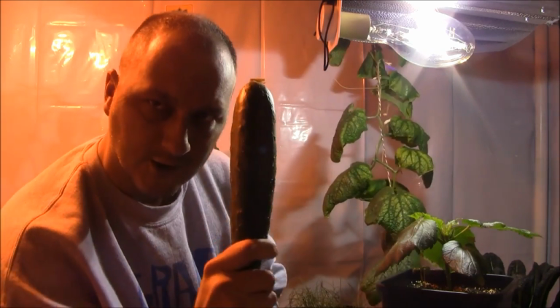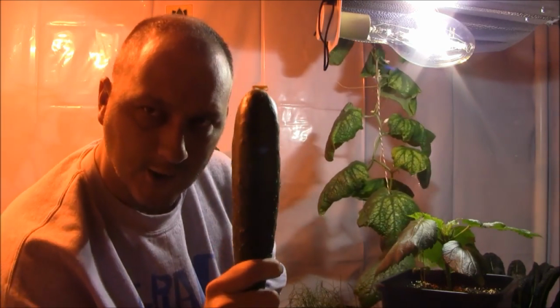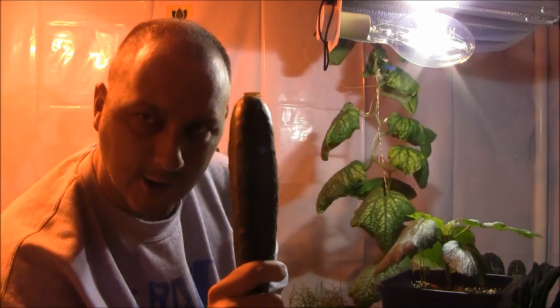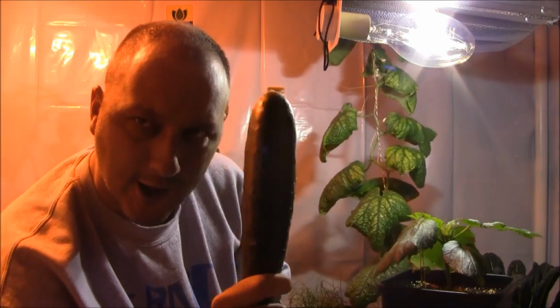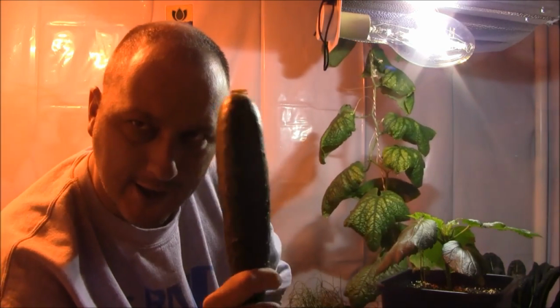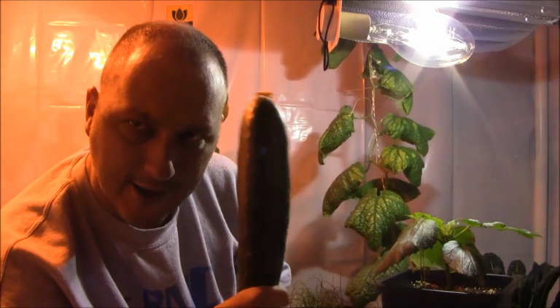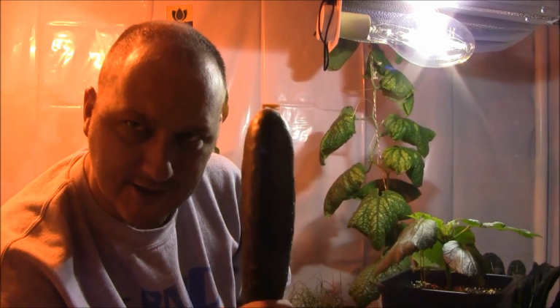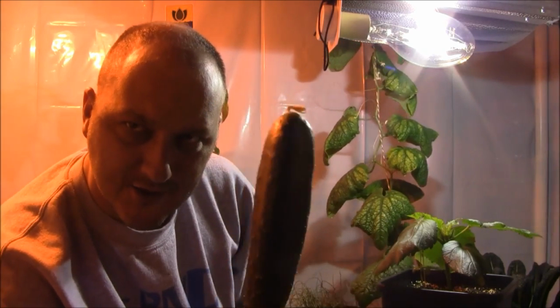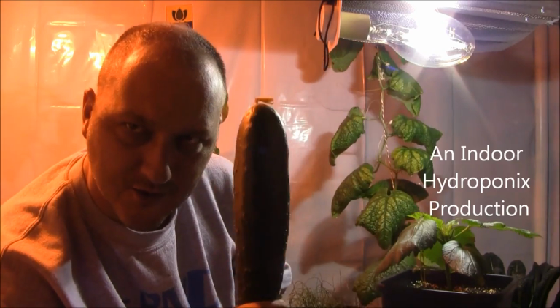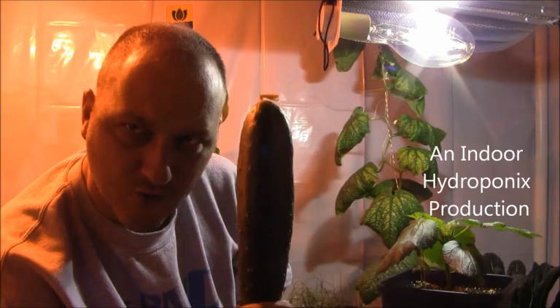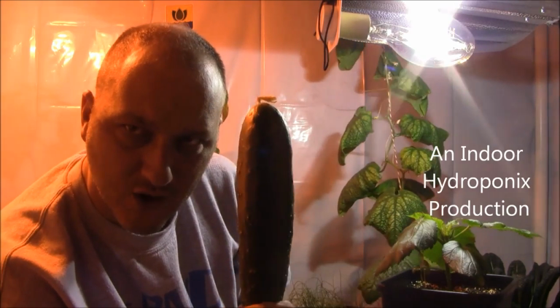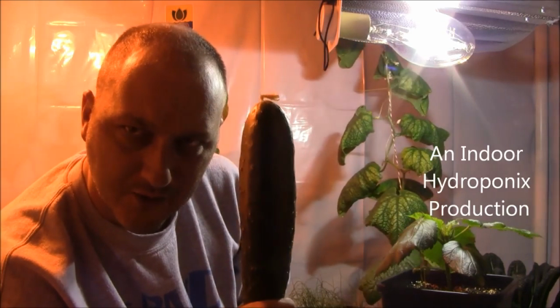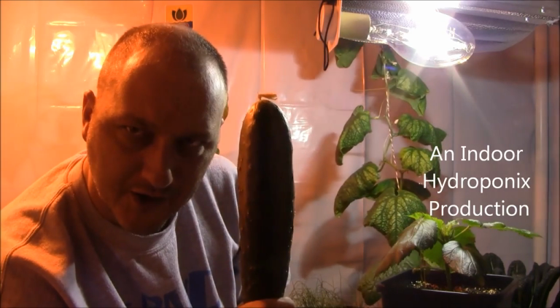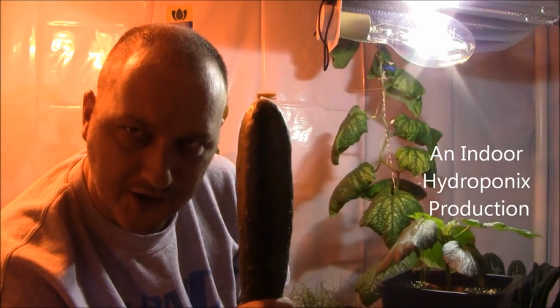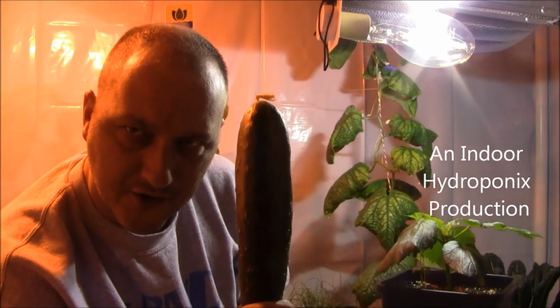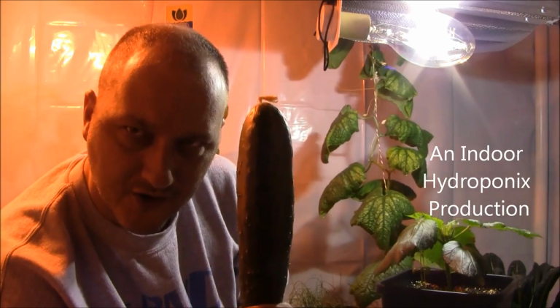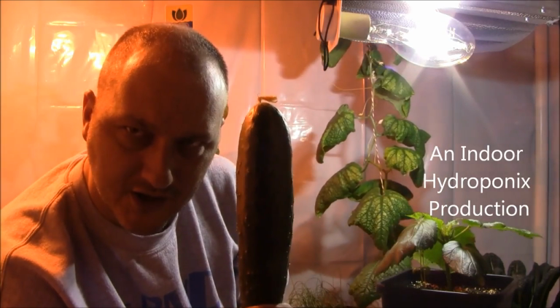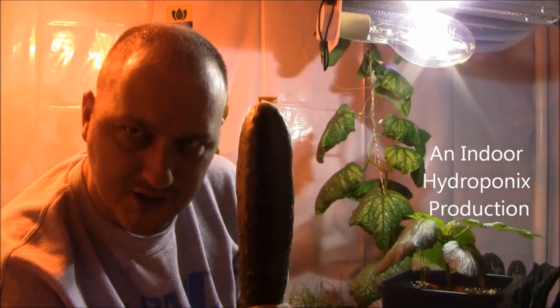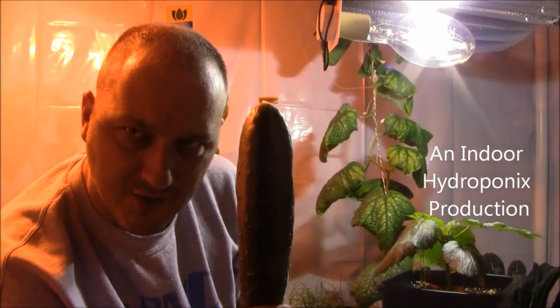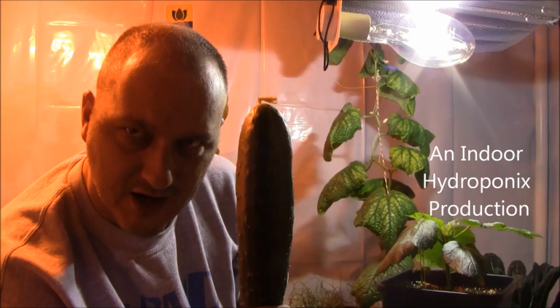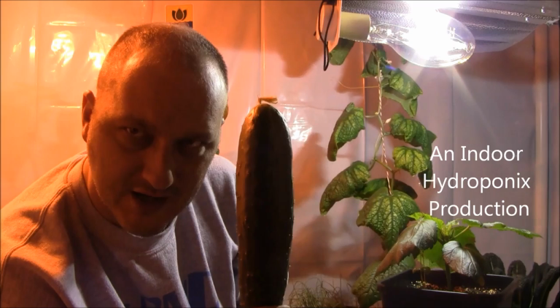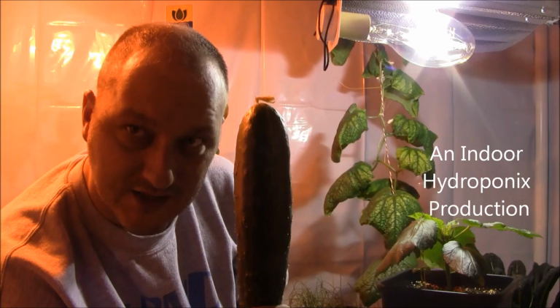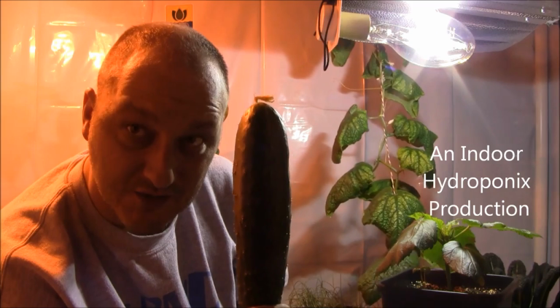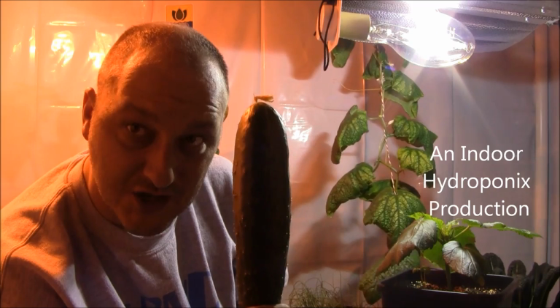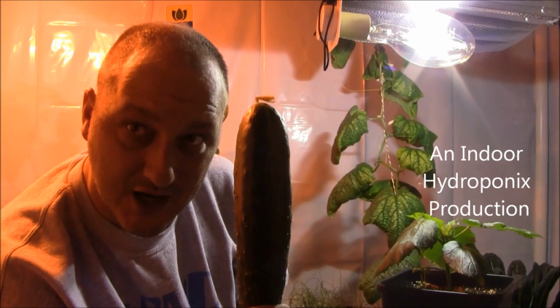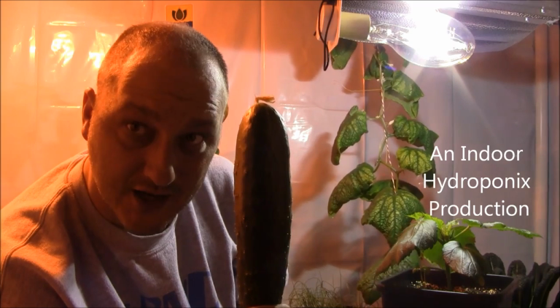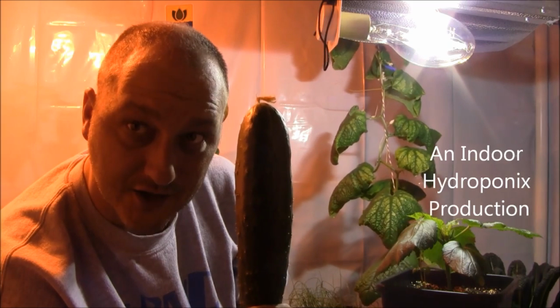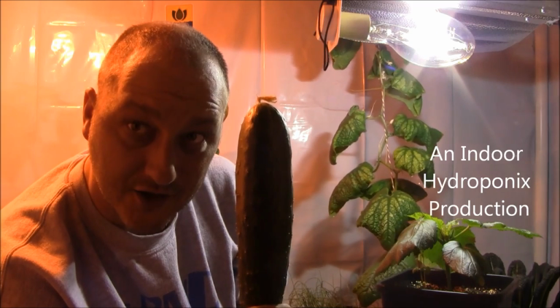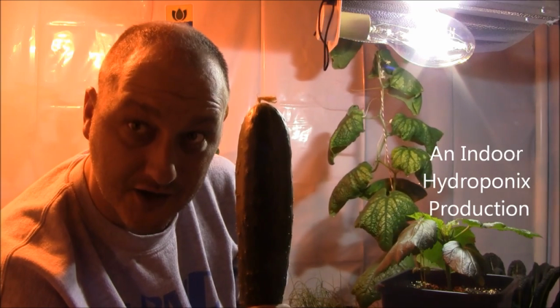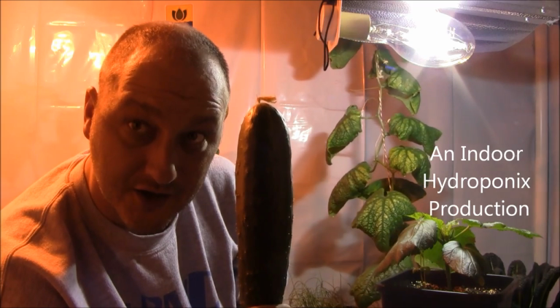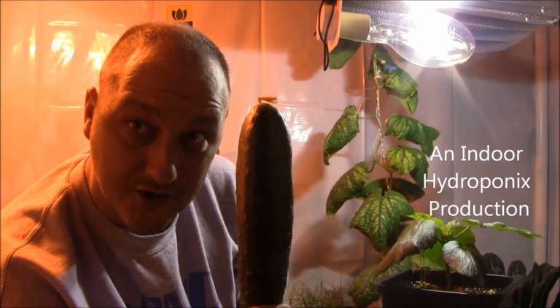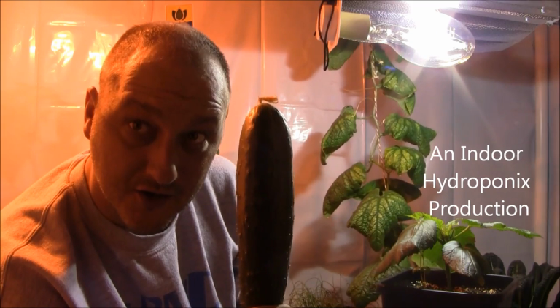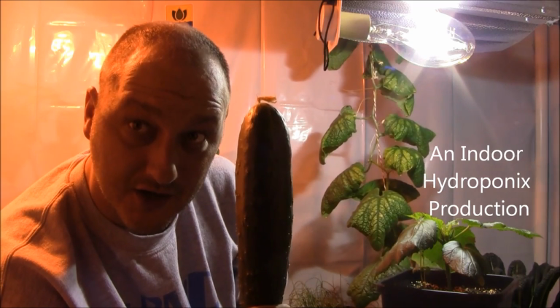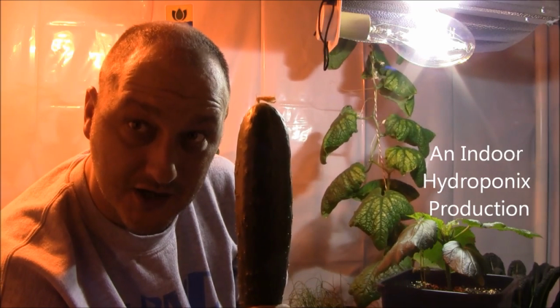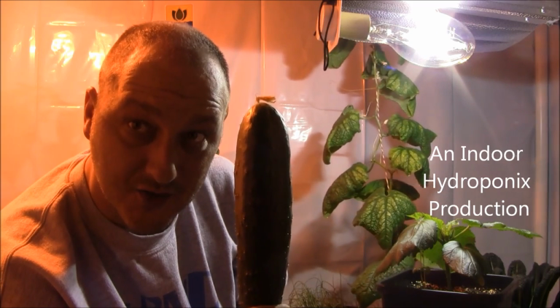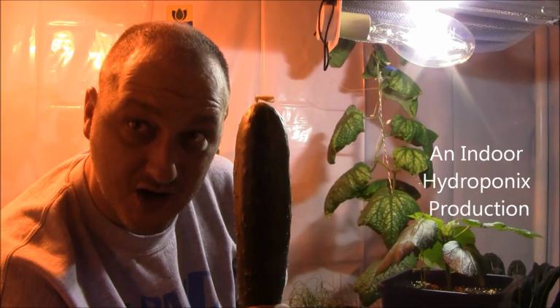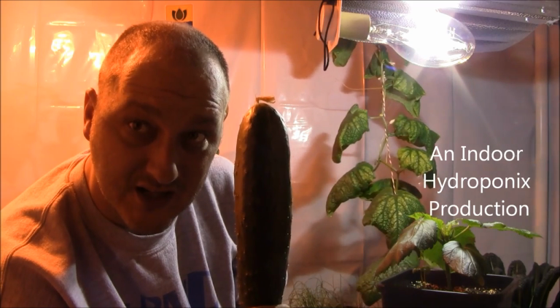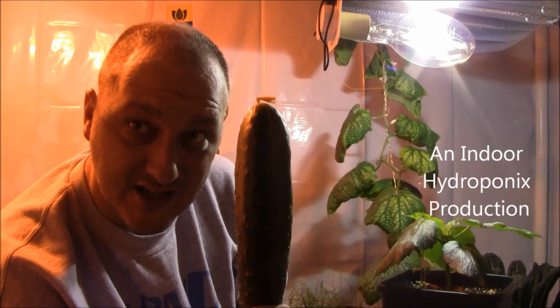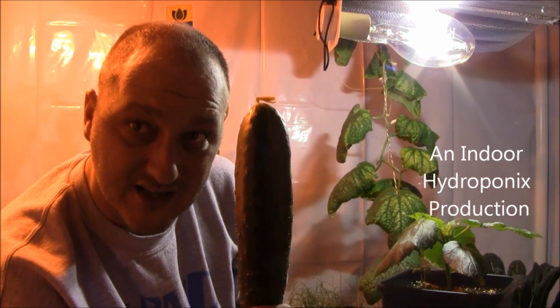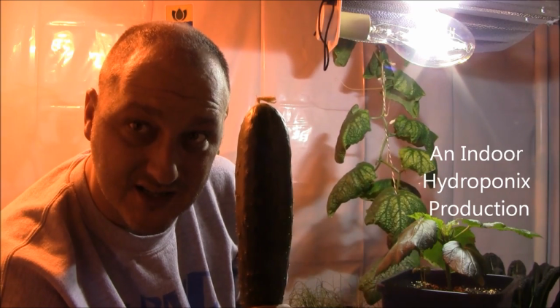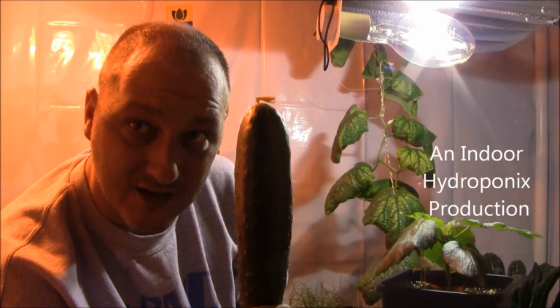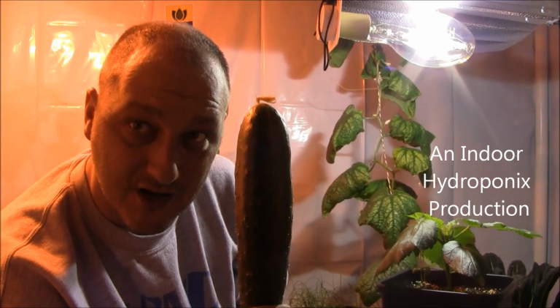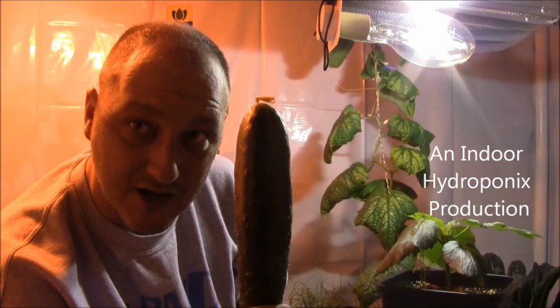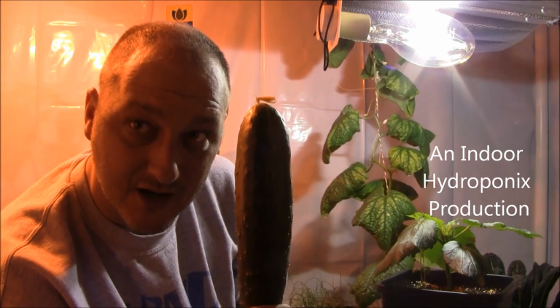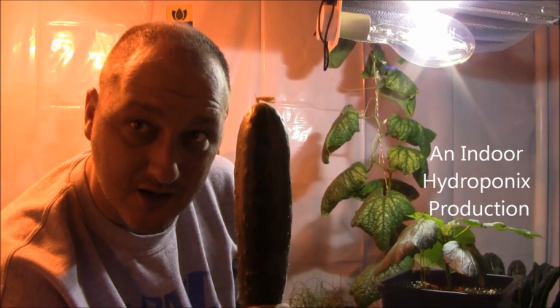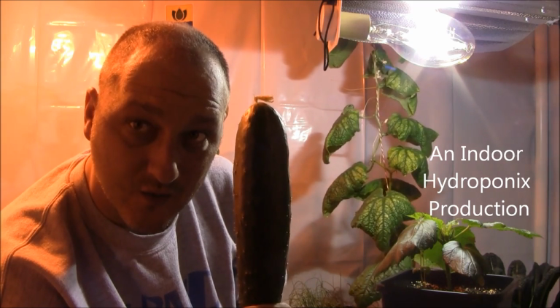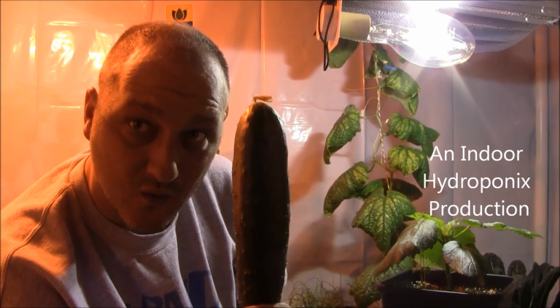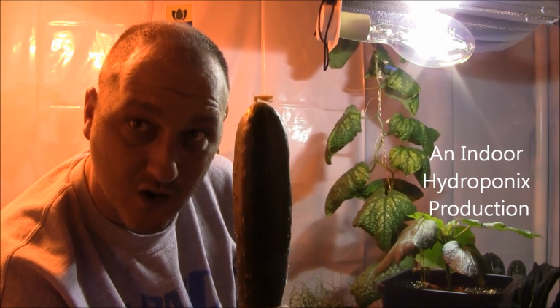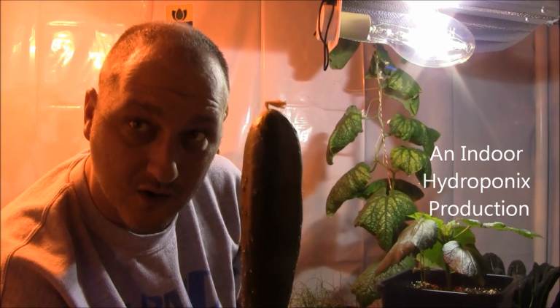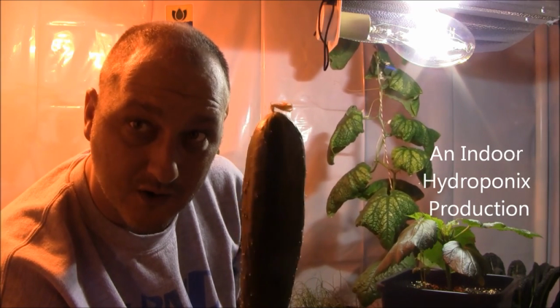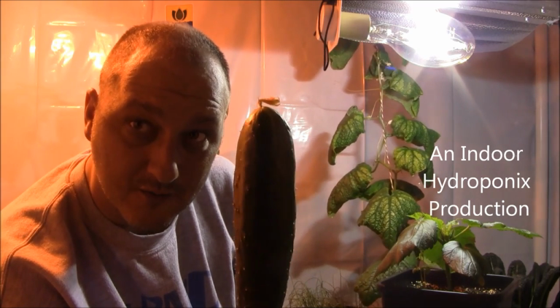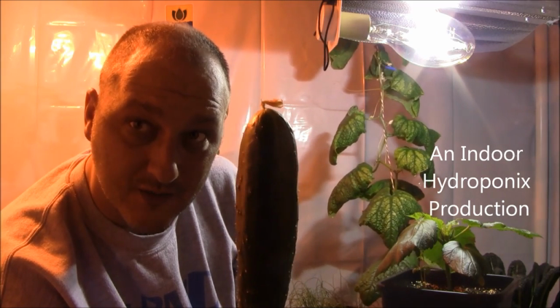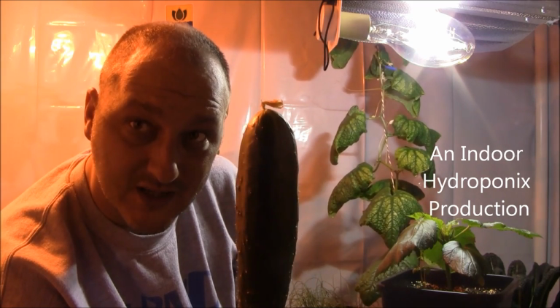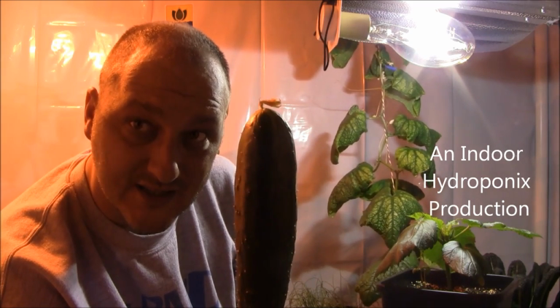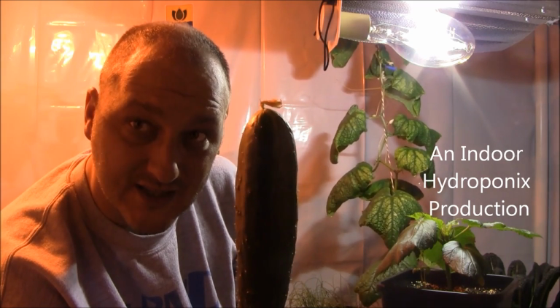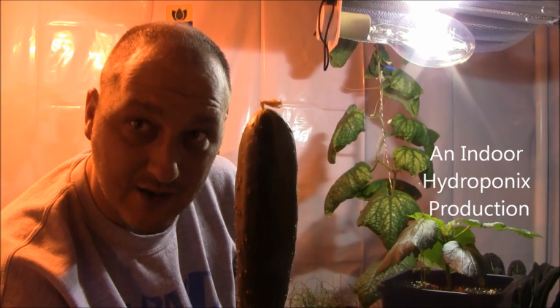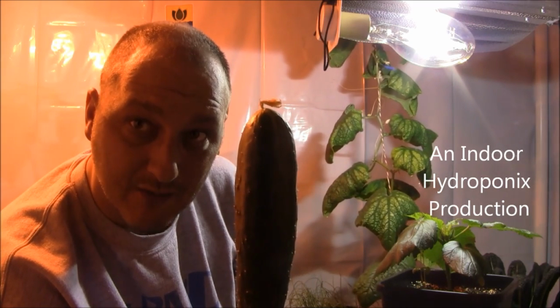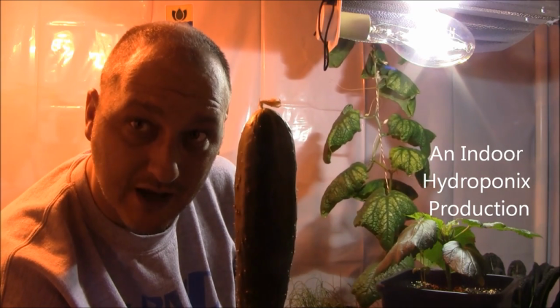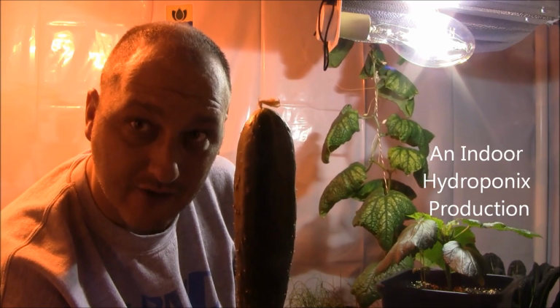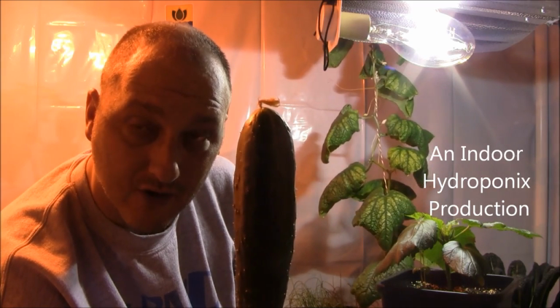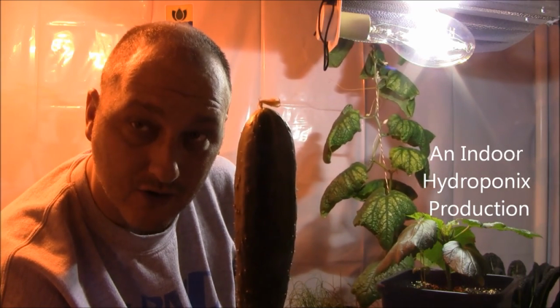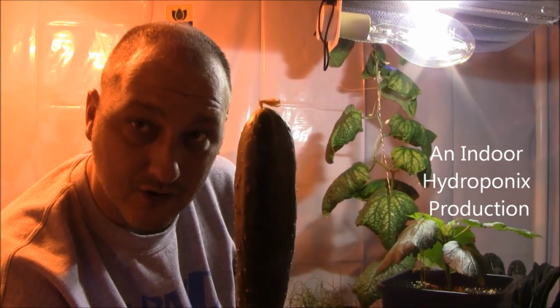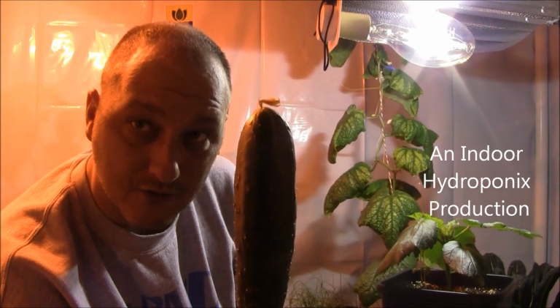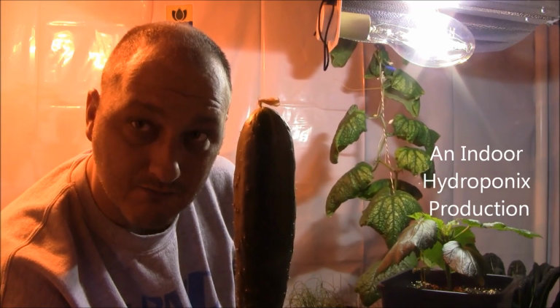How are you guys doing? Welcome to Indoor Hydroponics. I'm John, your Indoor Hydroponic Test Dummy. Welcome inside my grow room.